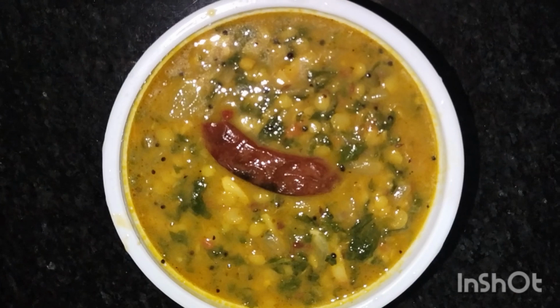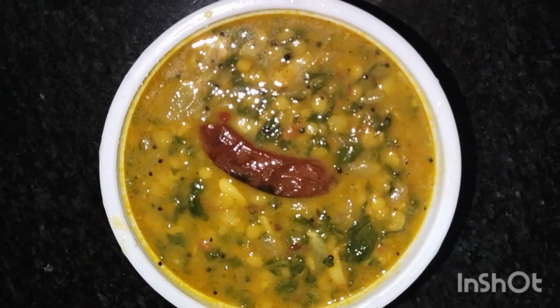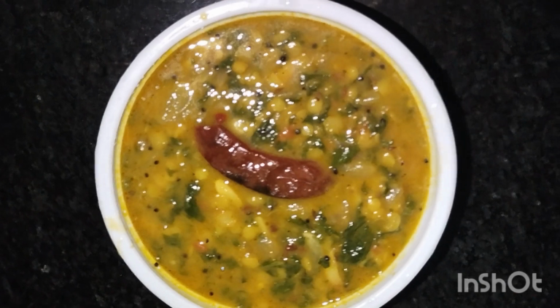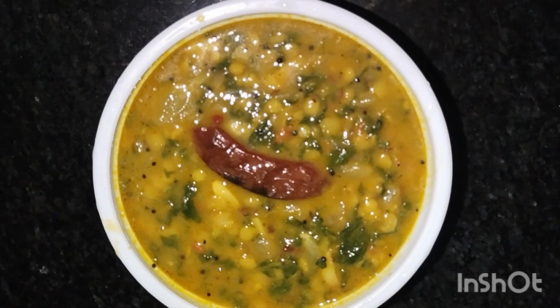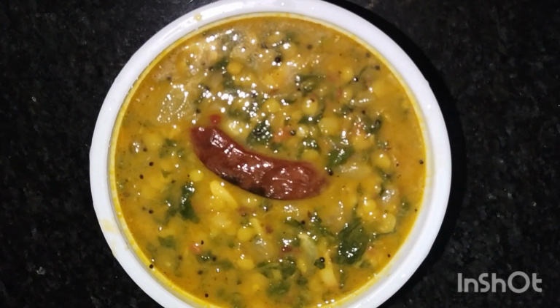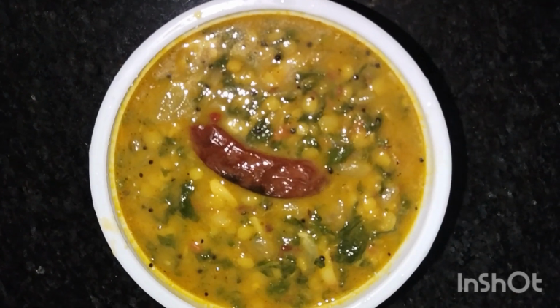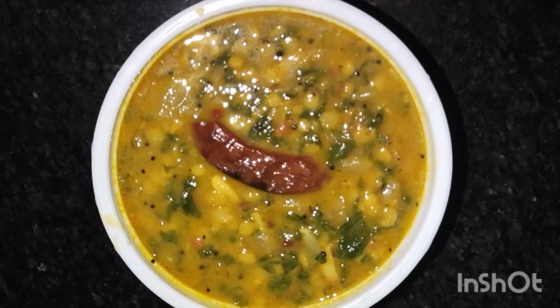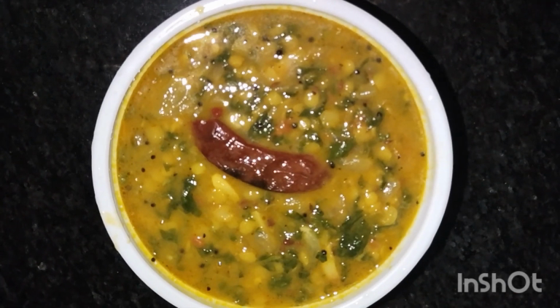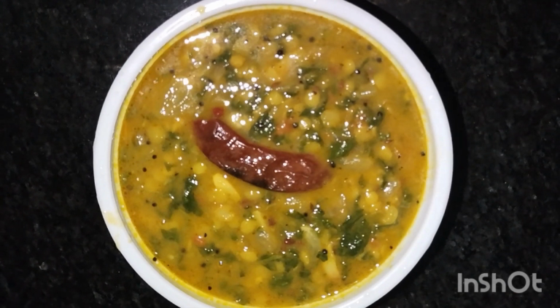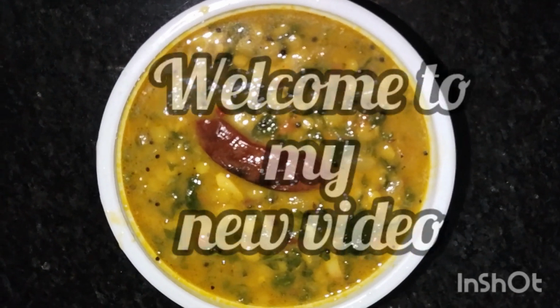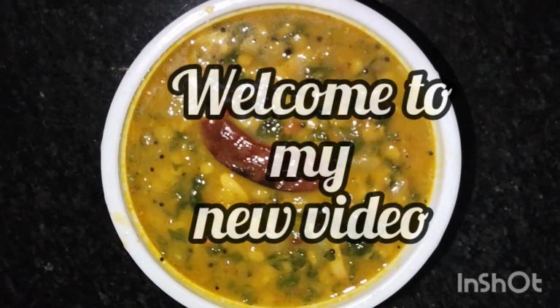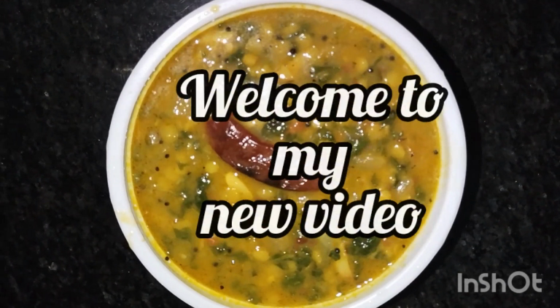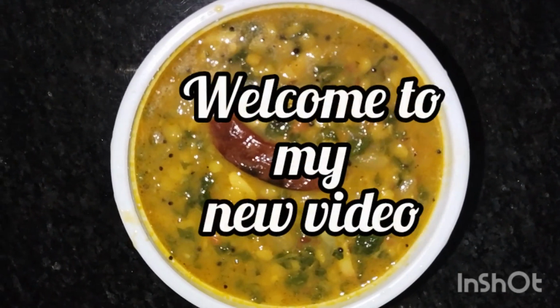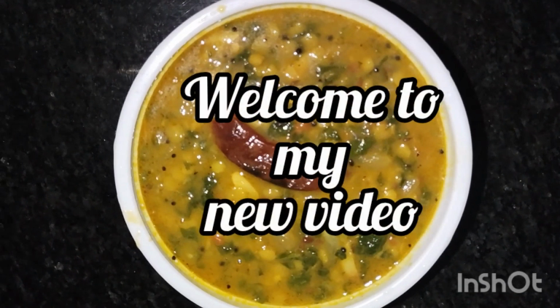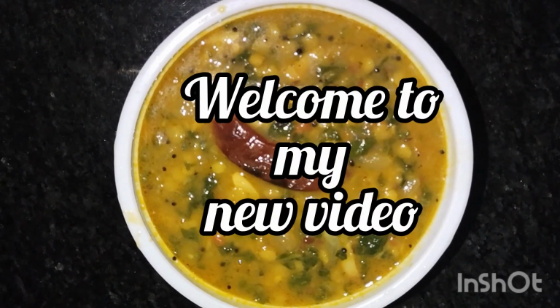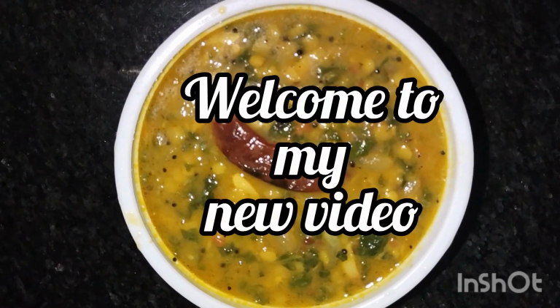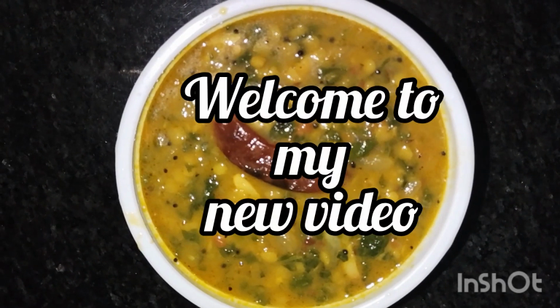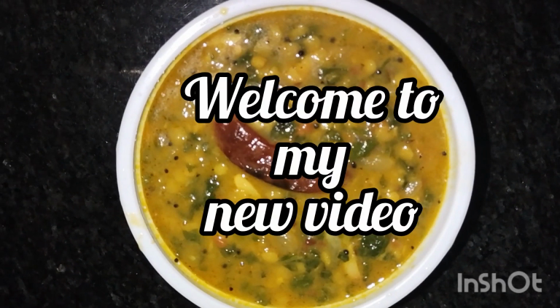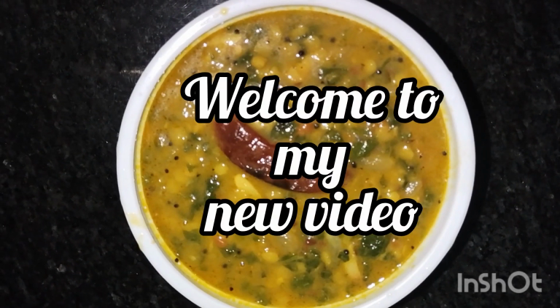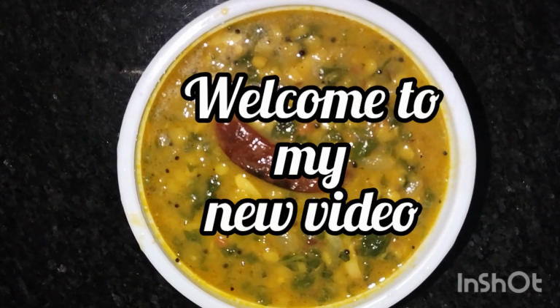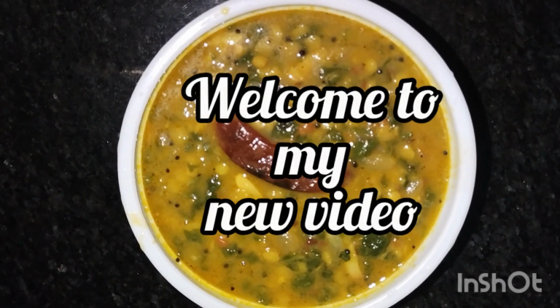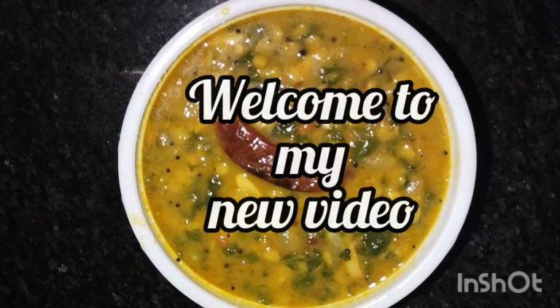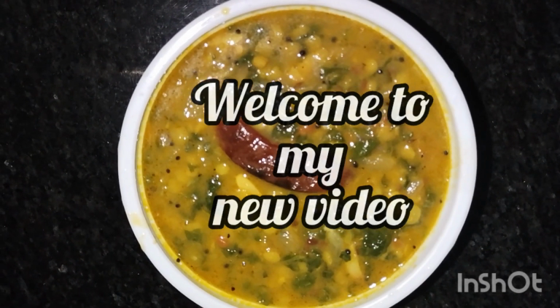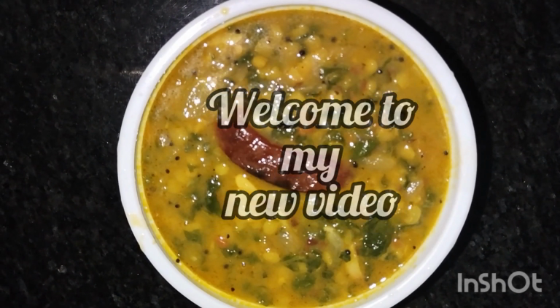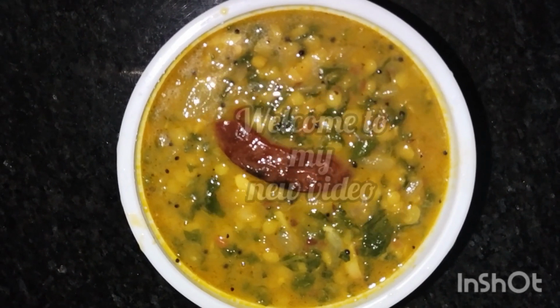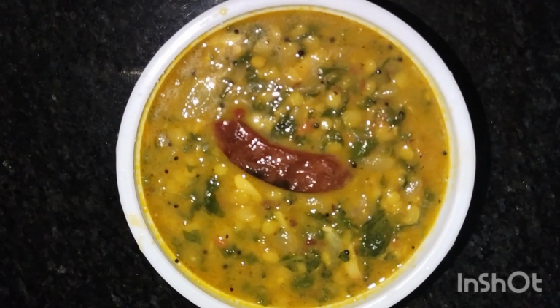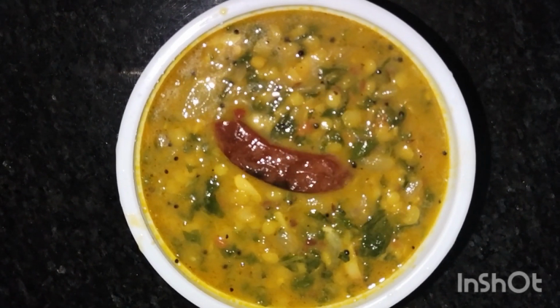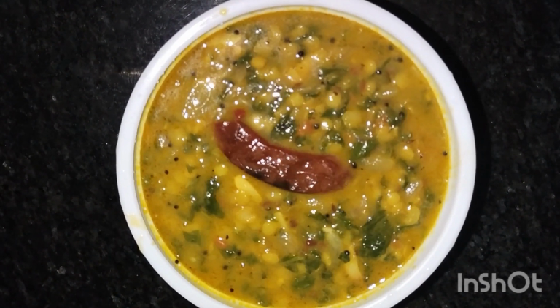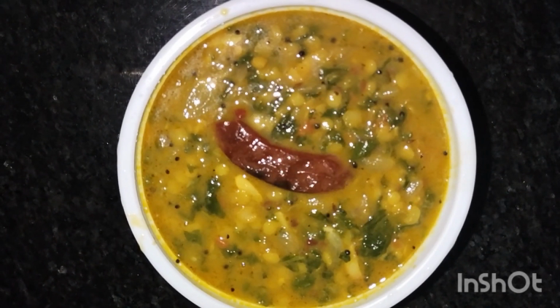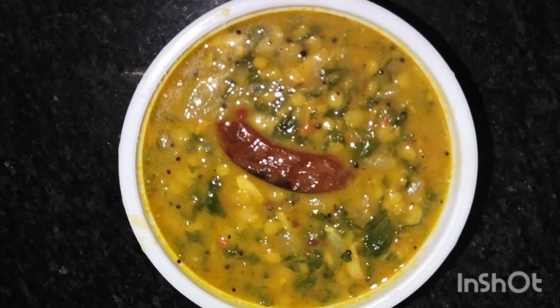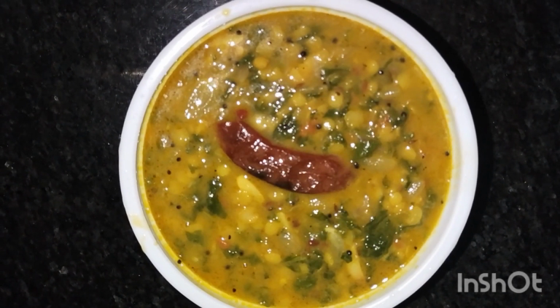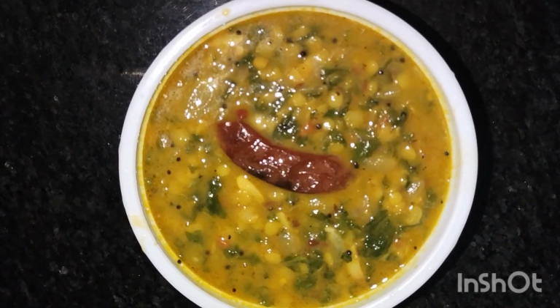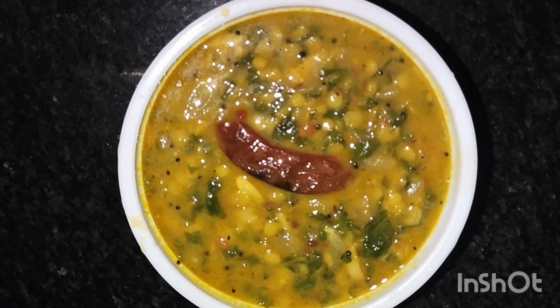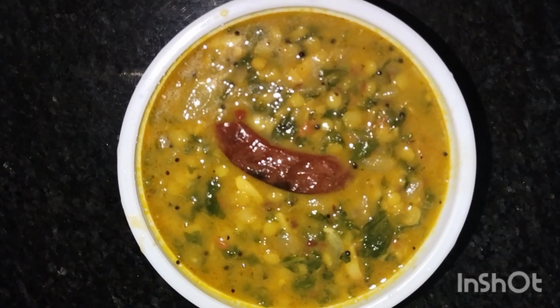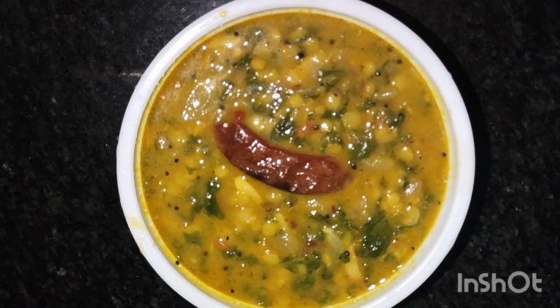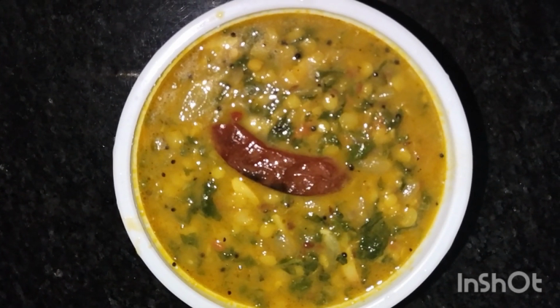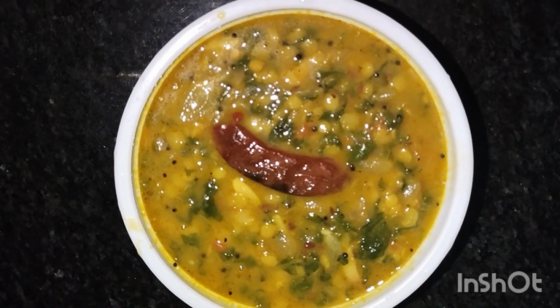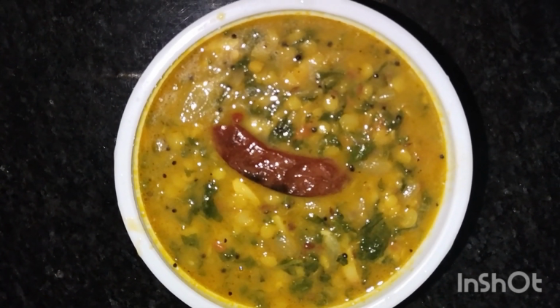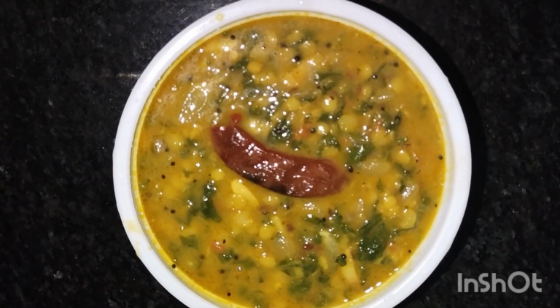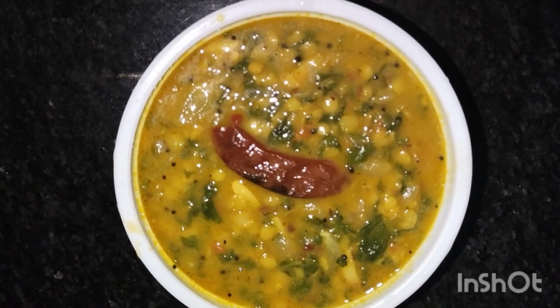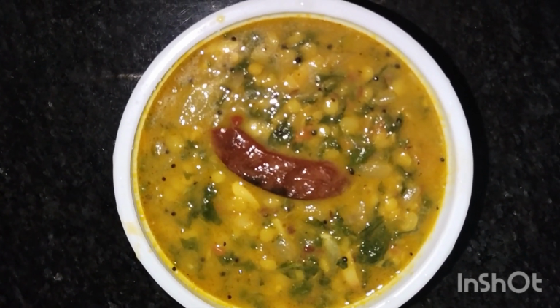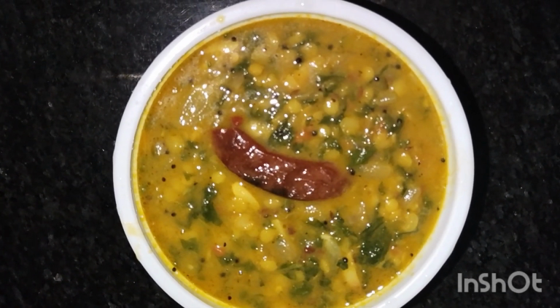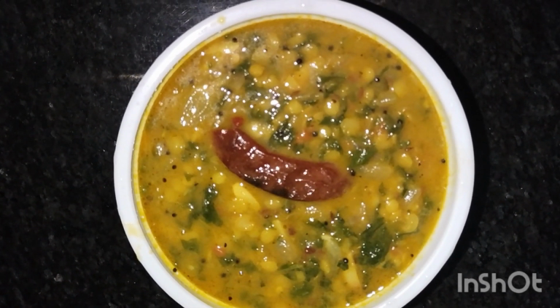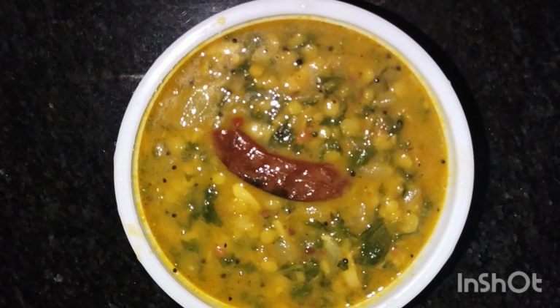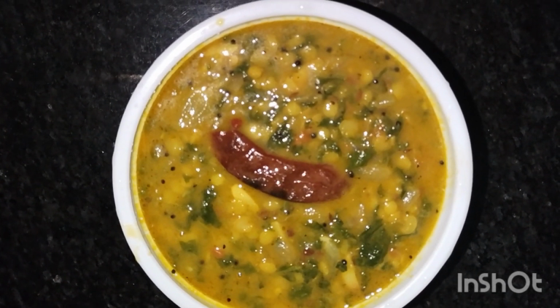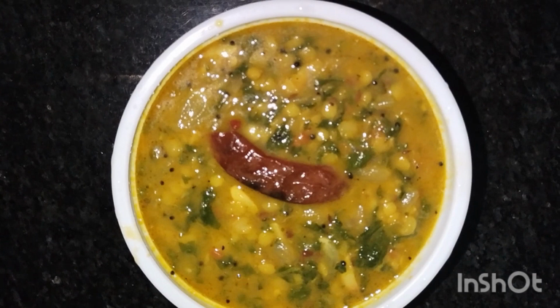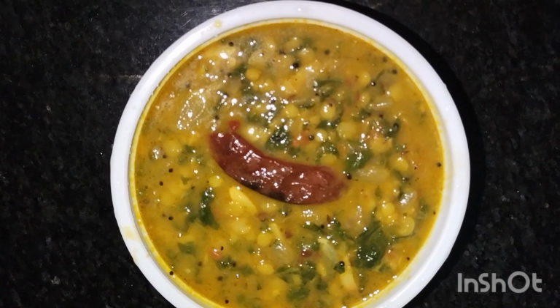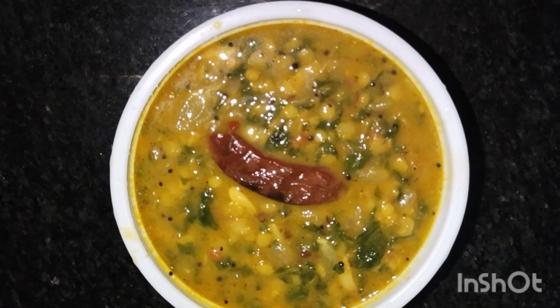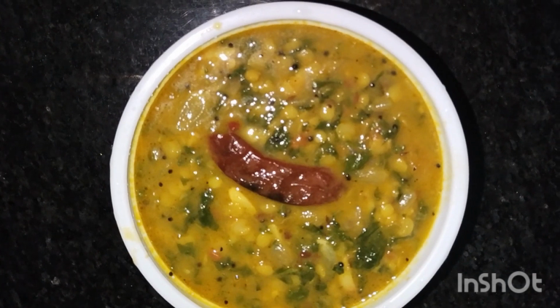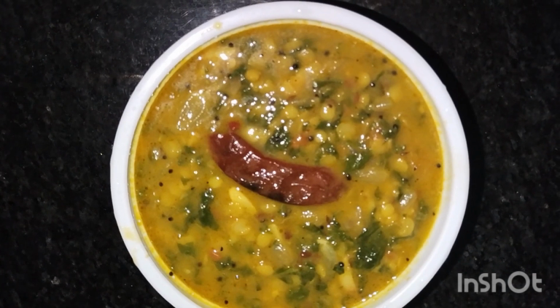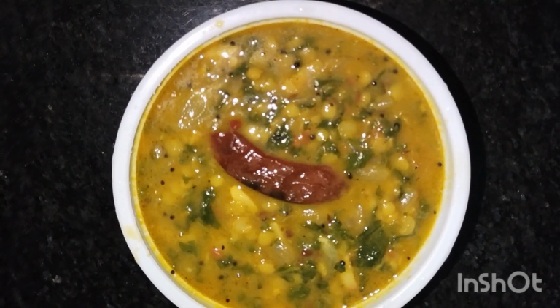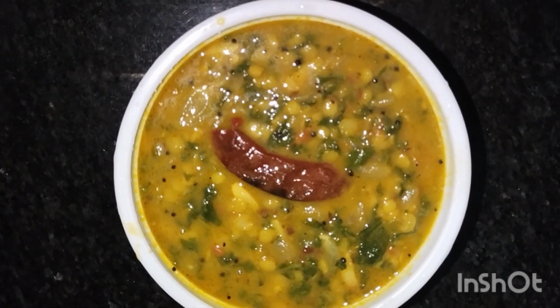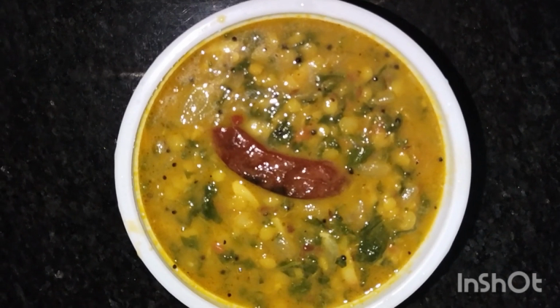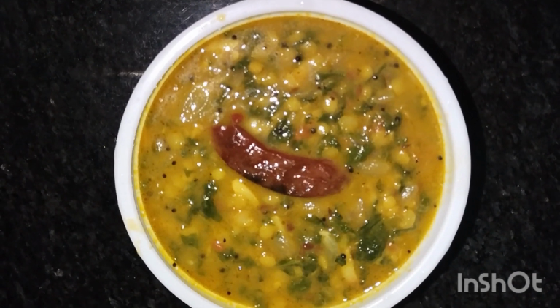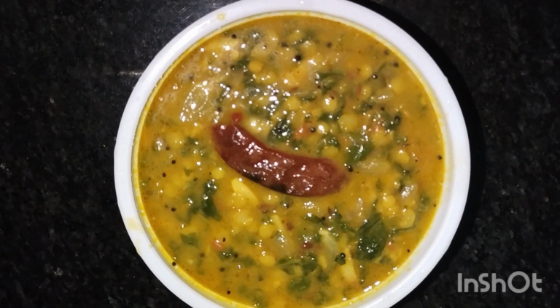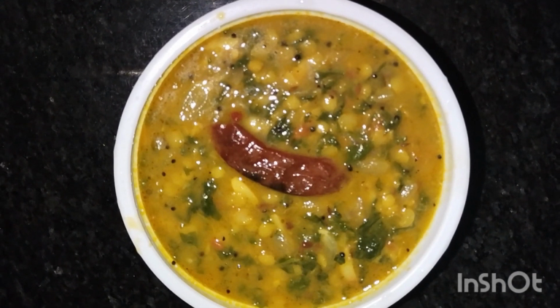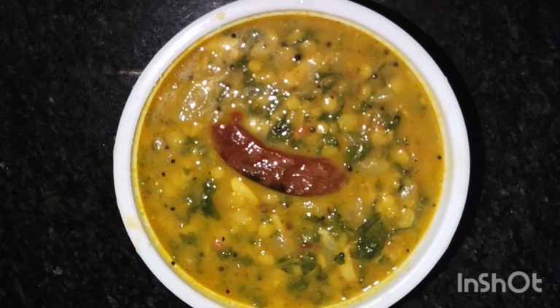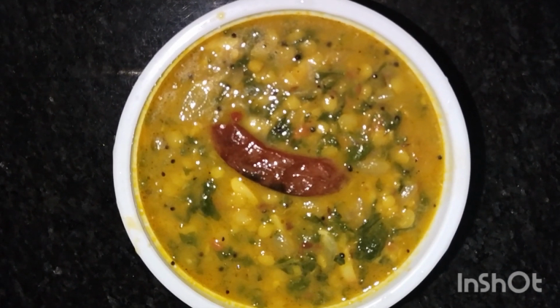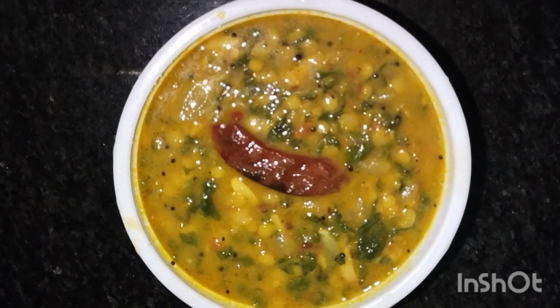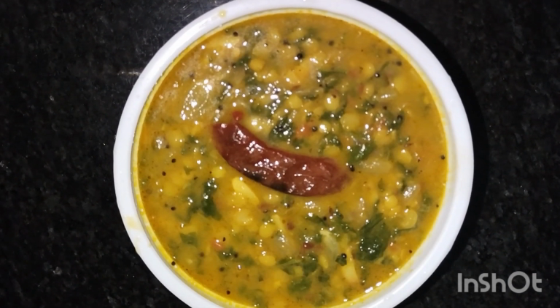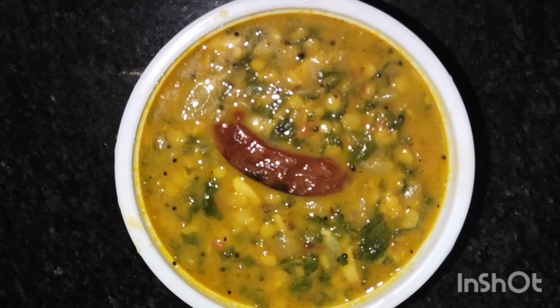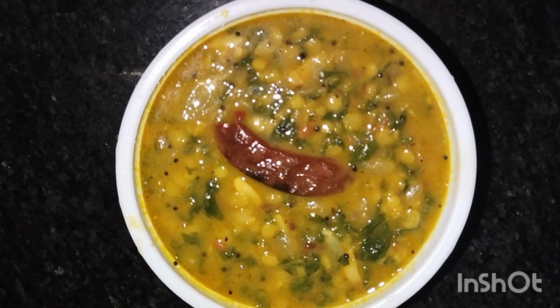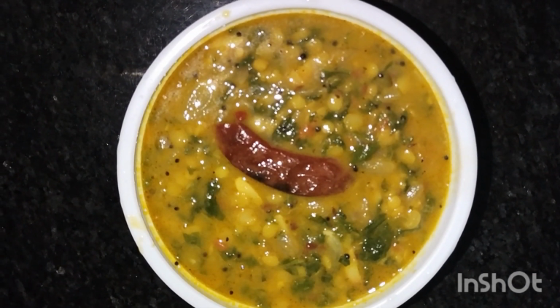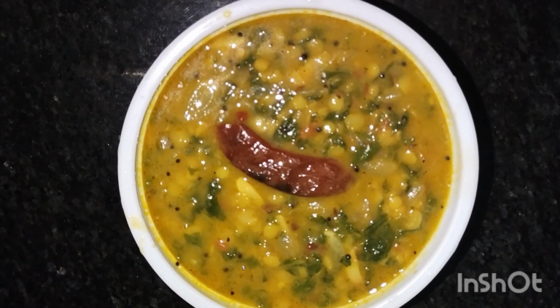Hi, my dear viewers, welcome back to my channel. Now I am making a healthy veggie recipe. This recipe is cooked in a hard way.